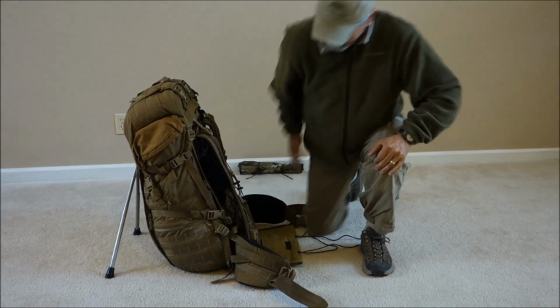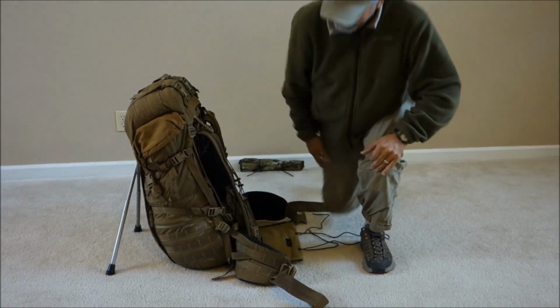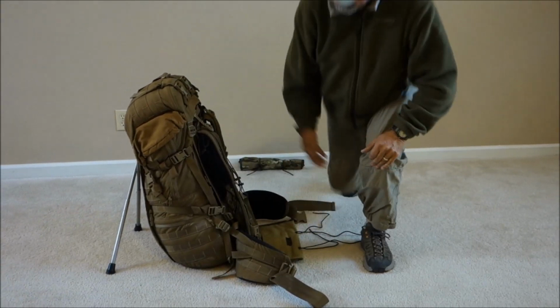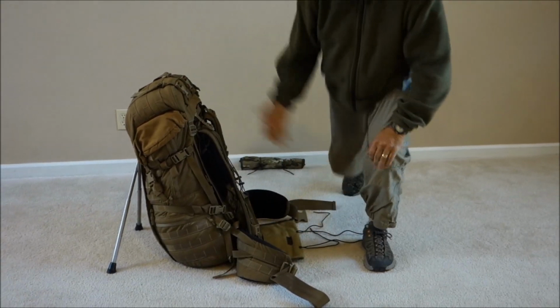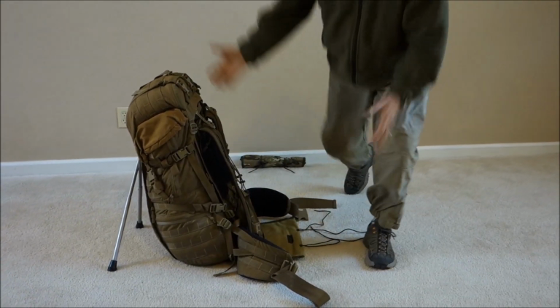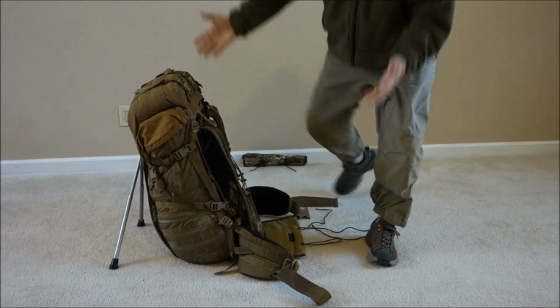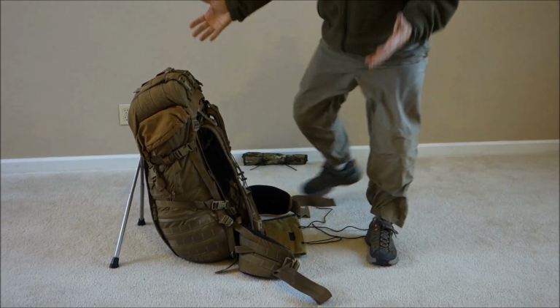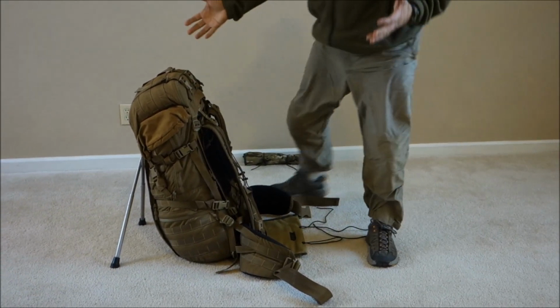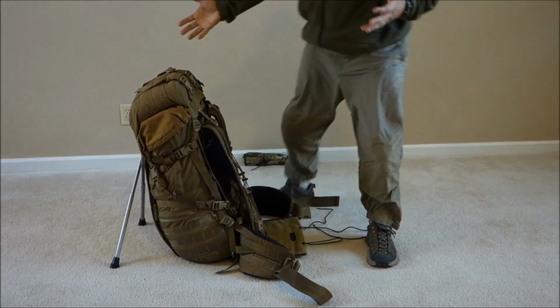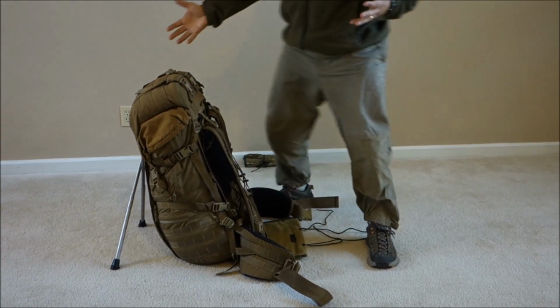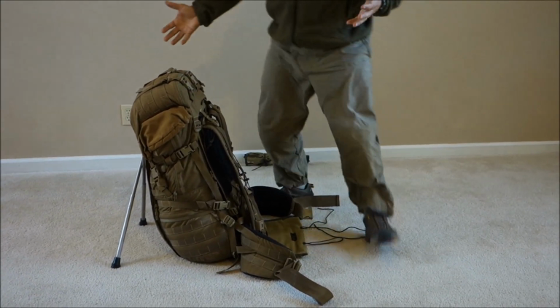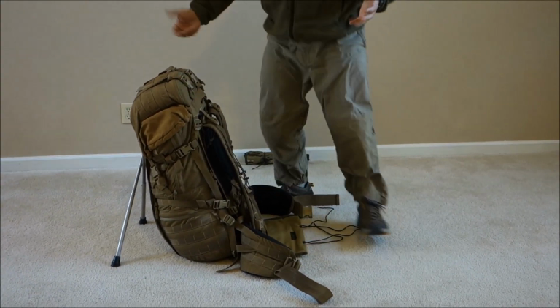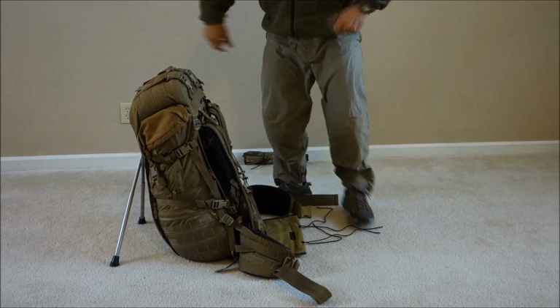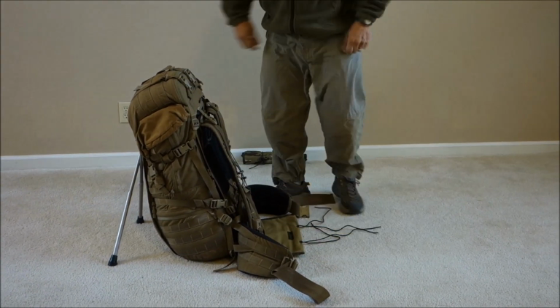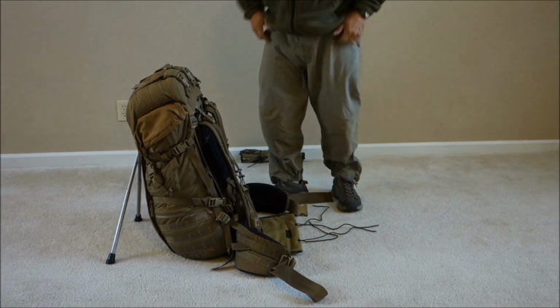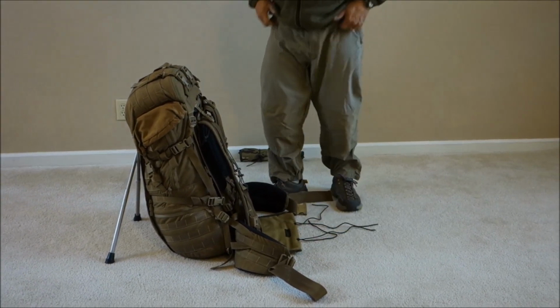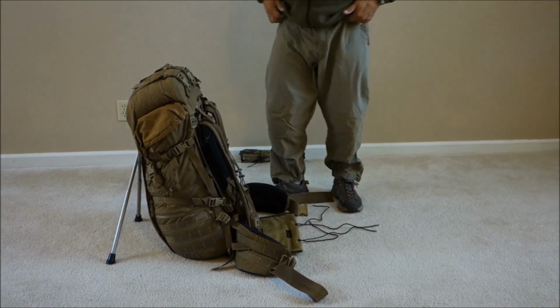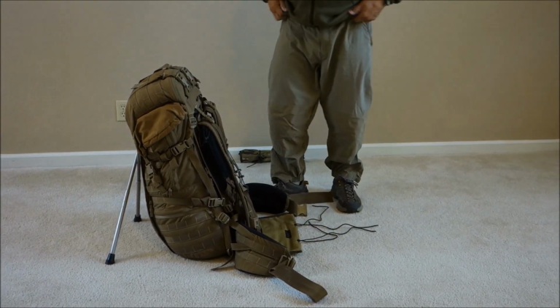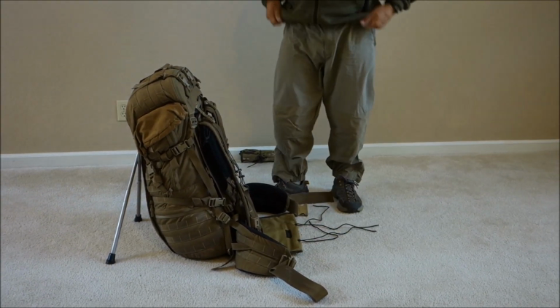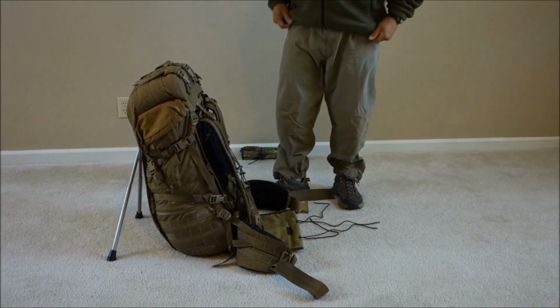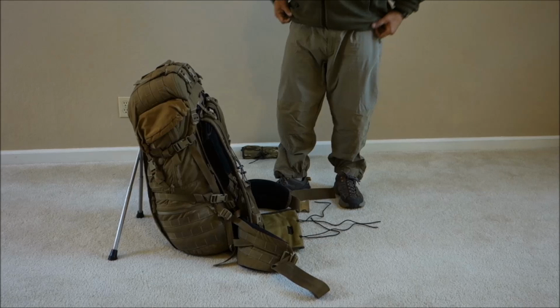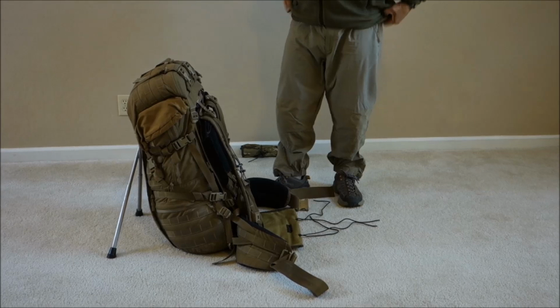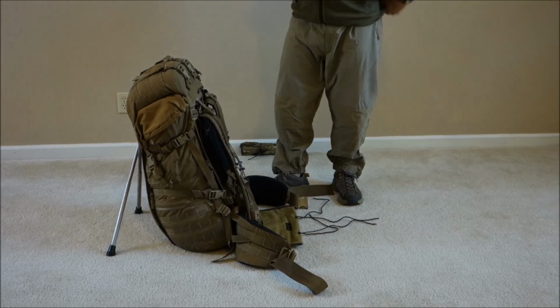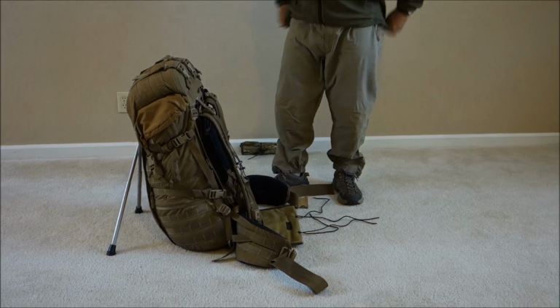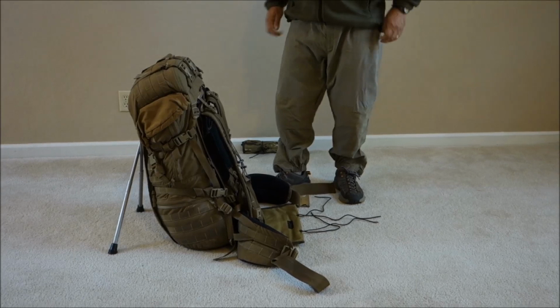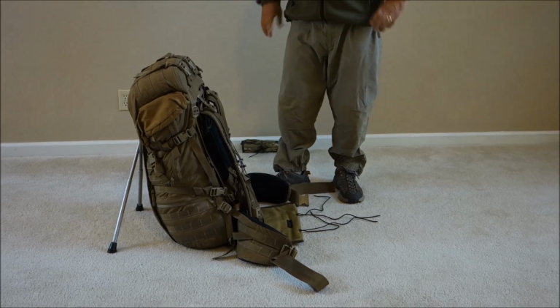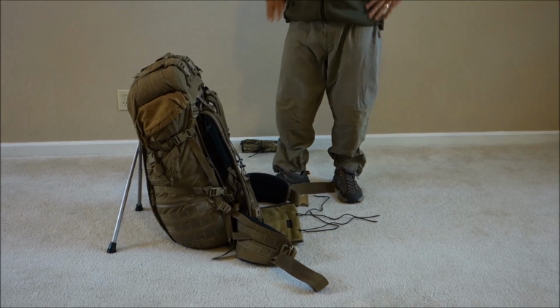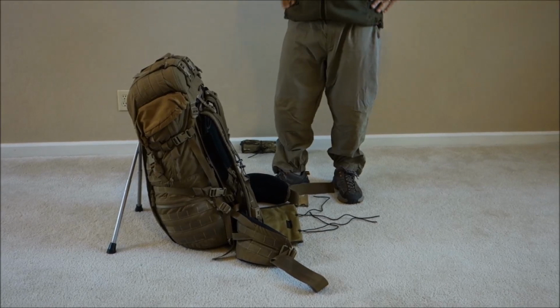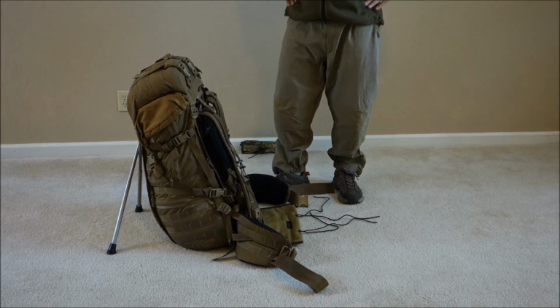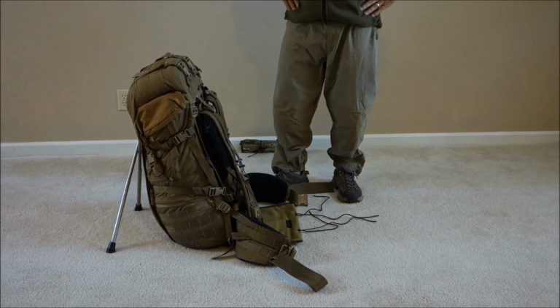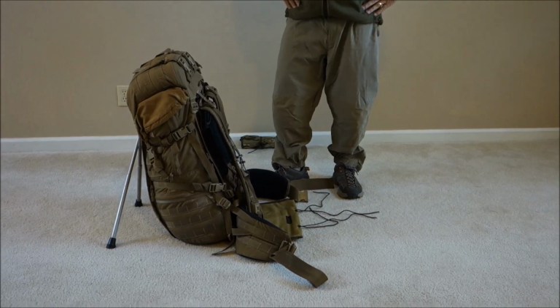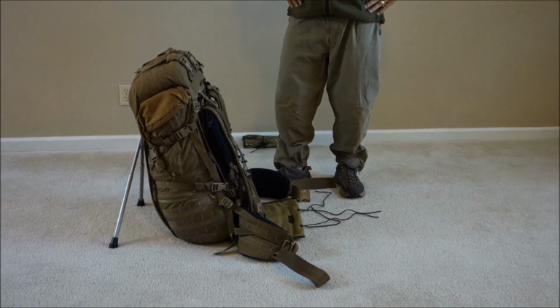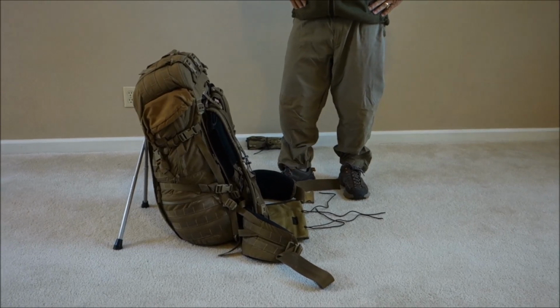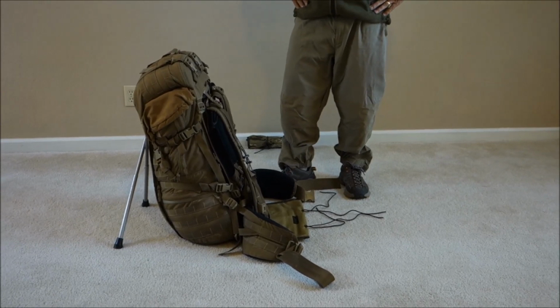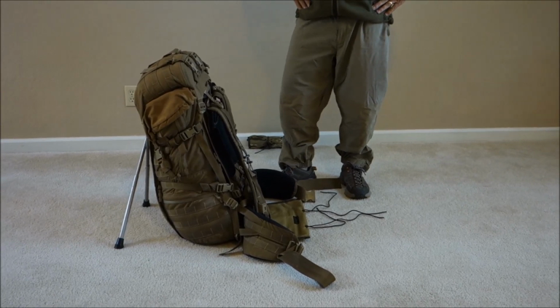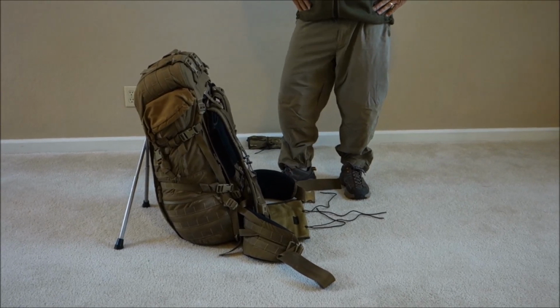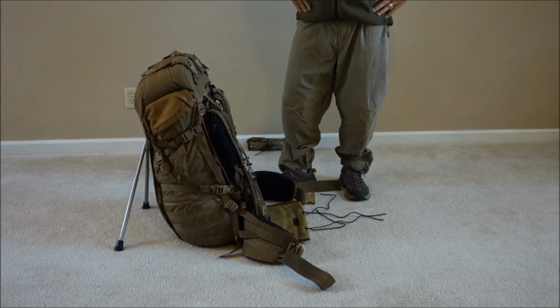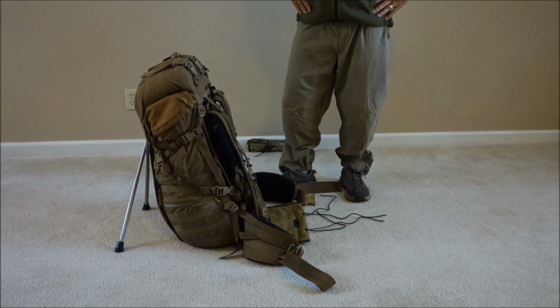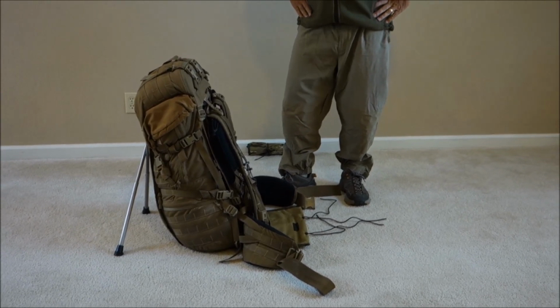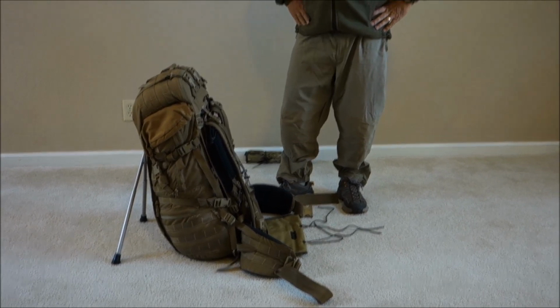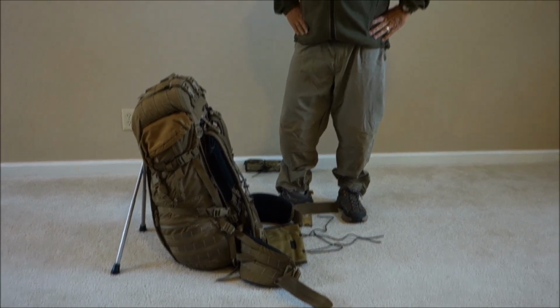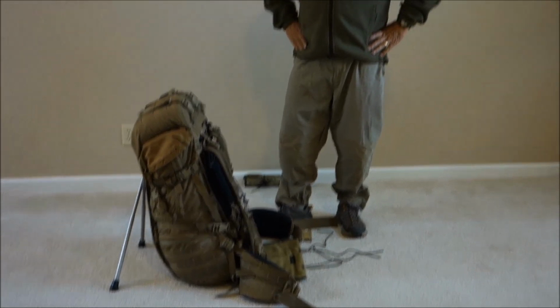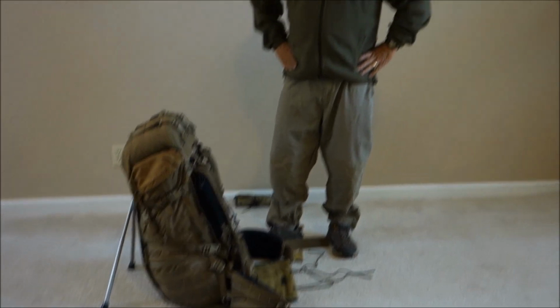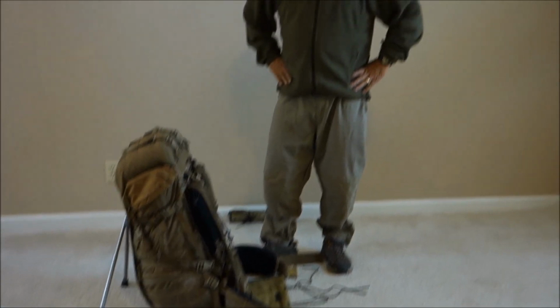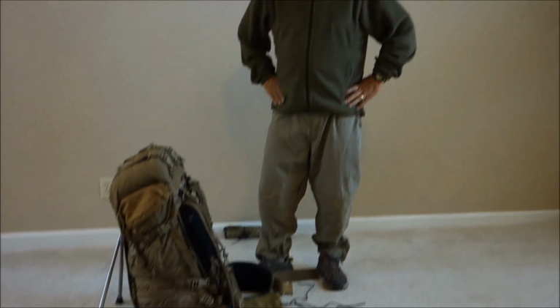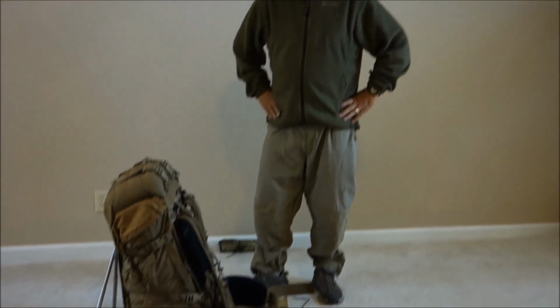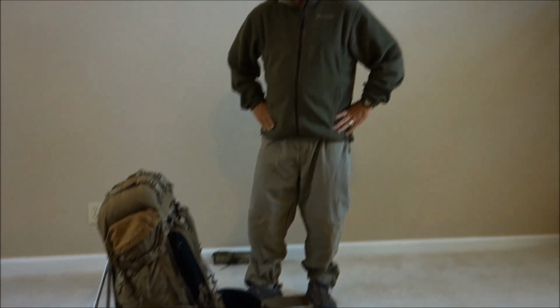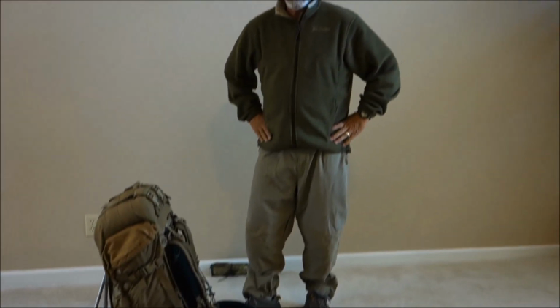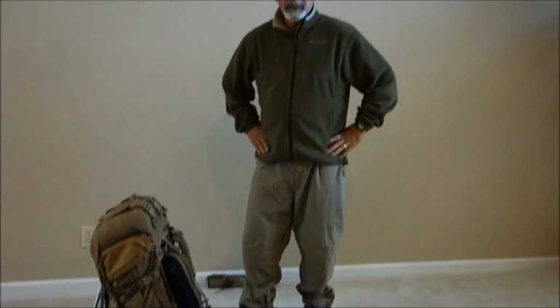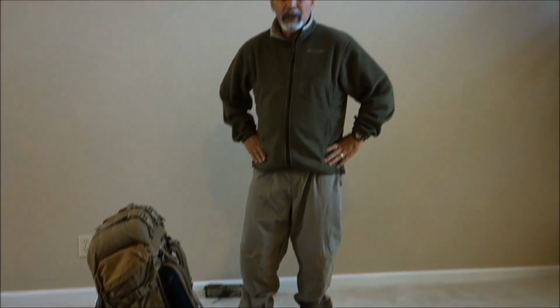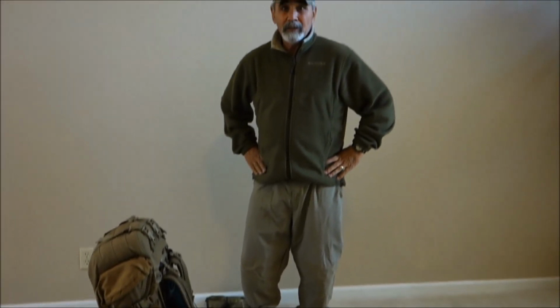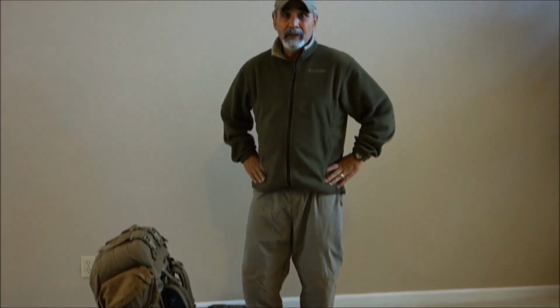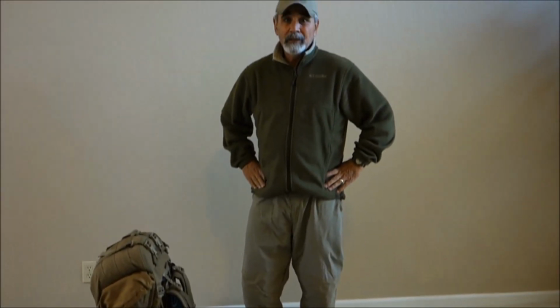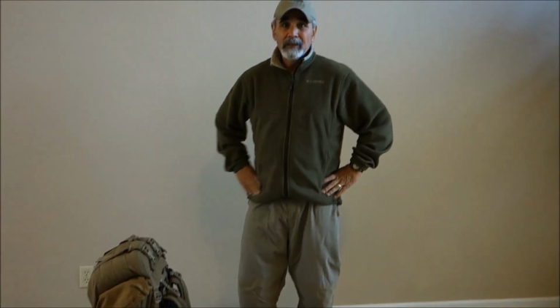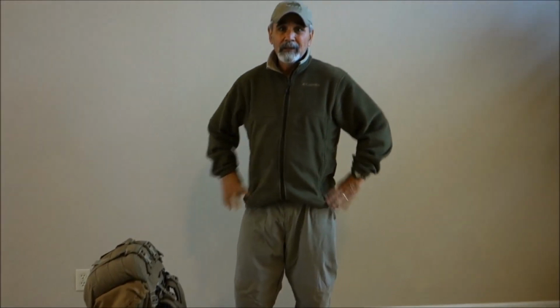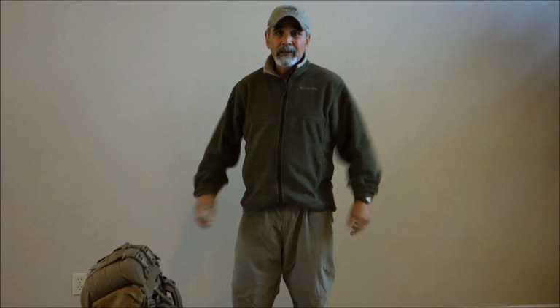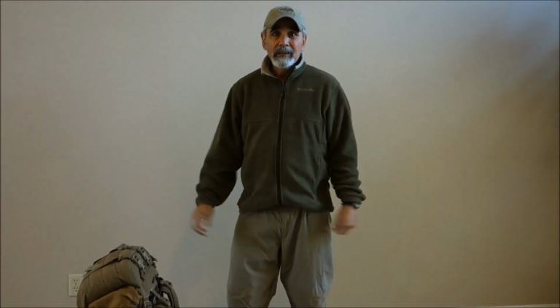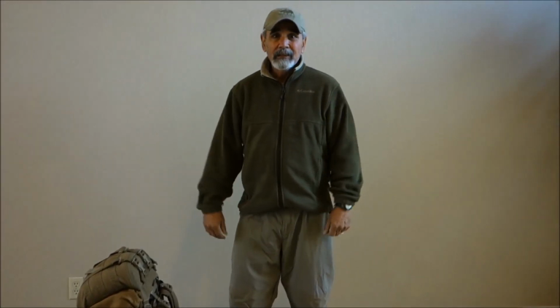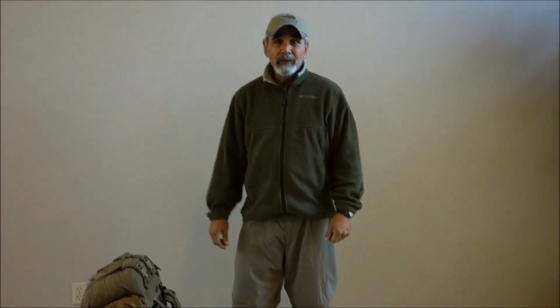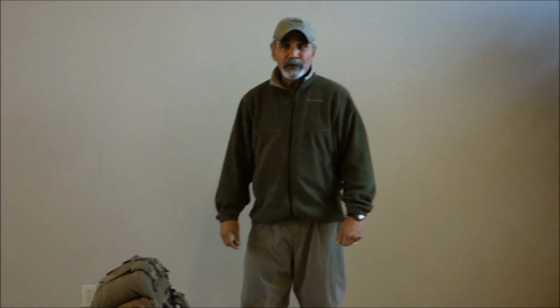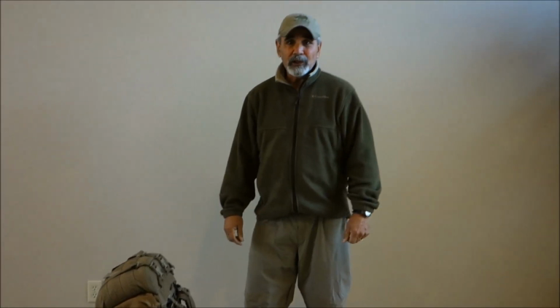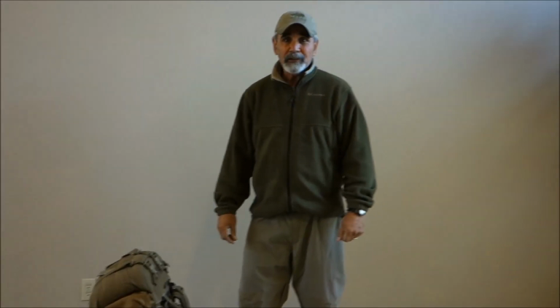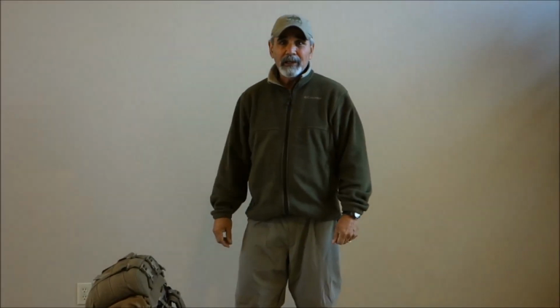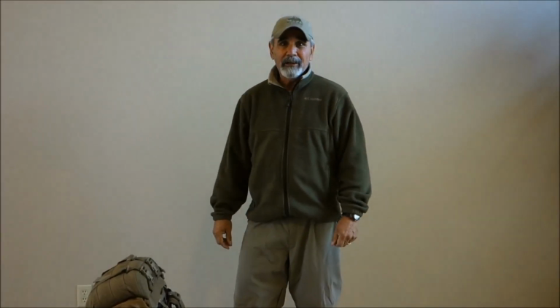Here it is — it just sits by itself. So that's about it for the field chair, guys. Hope these couple little tips helped out. We'll talk to you later.